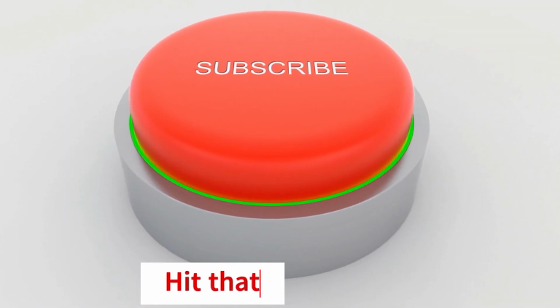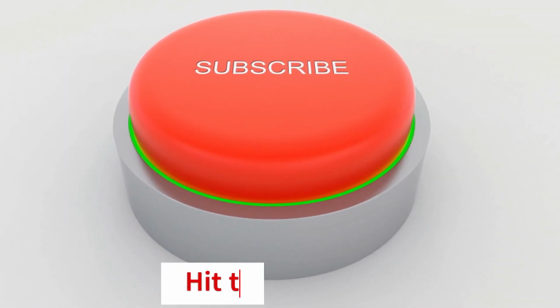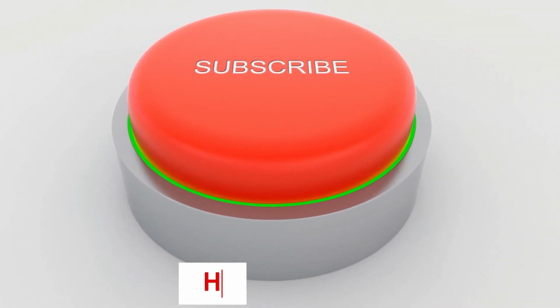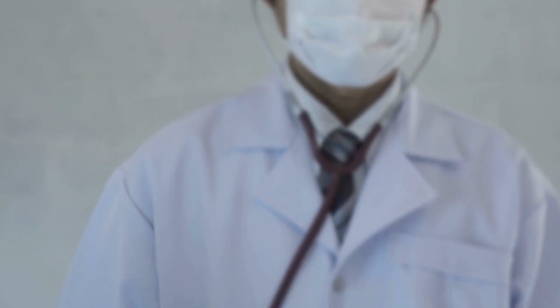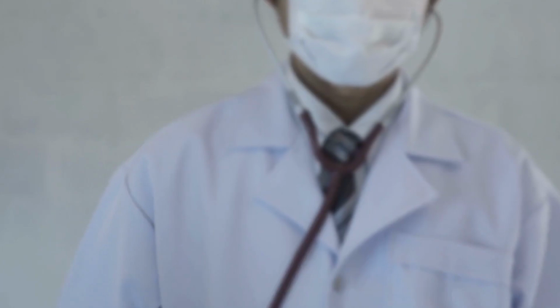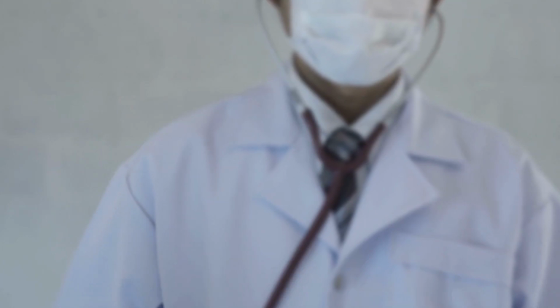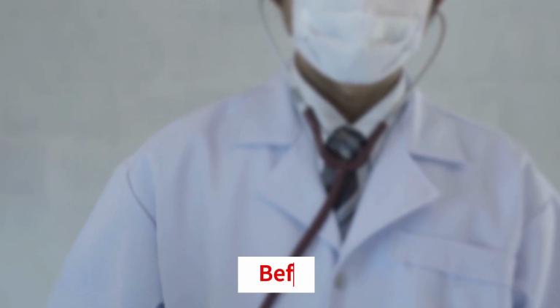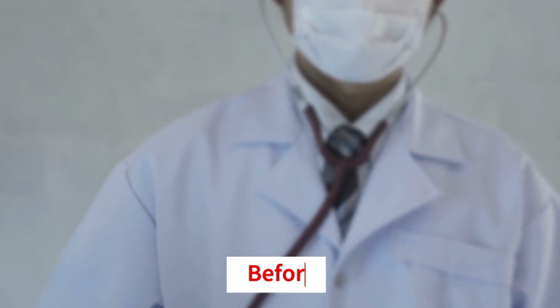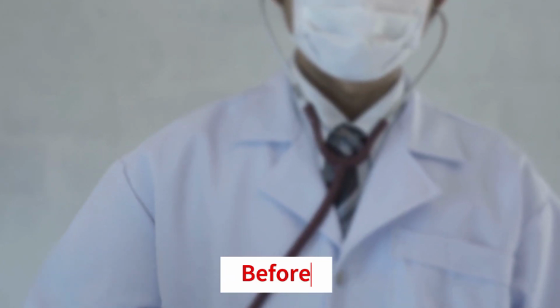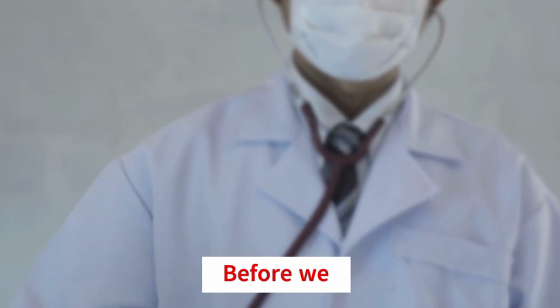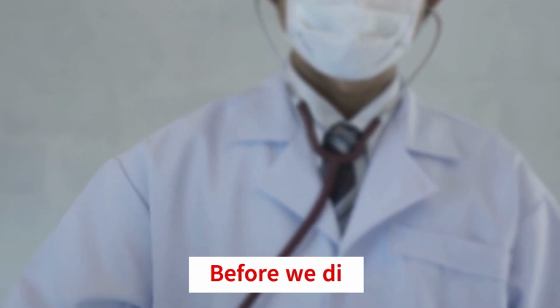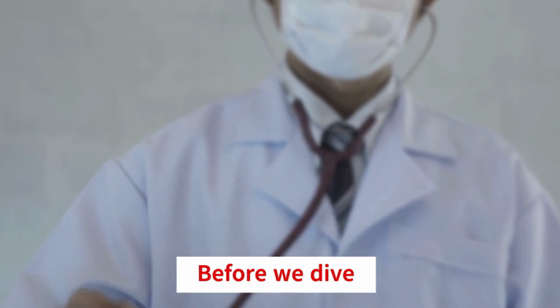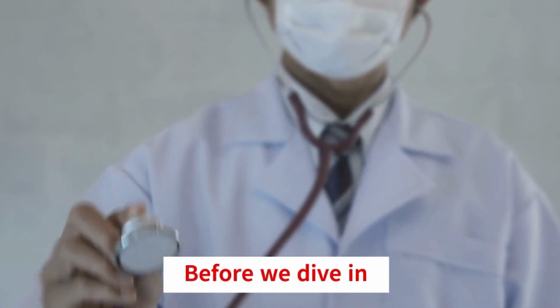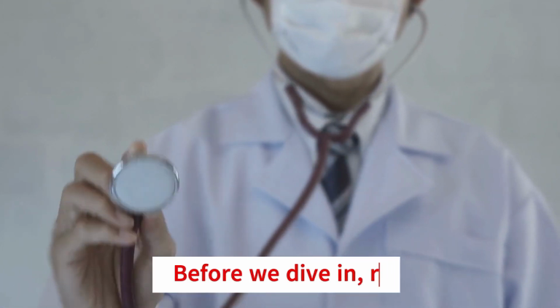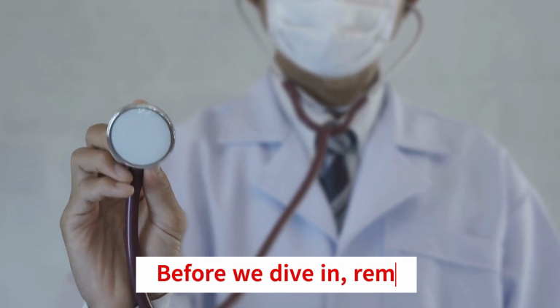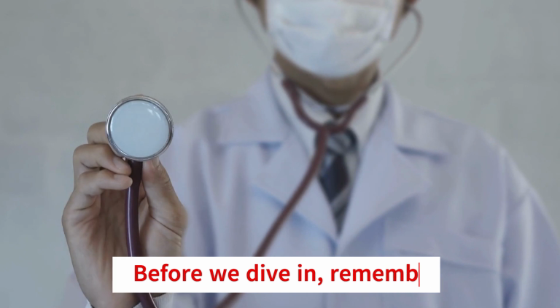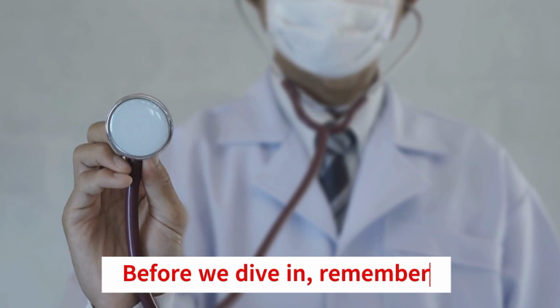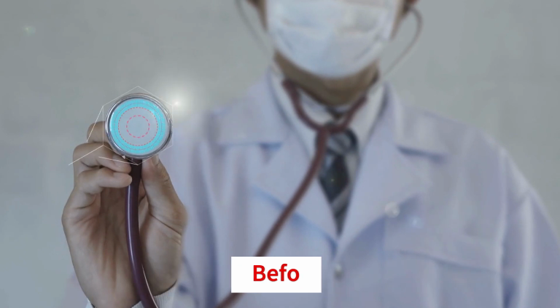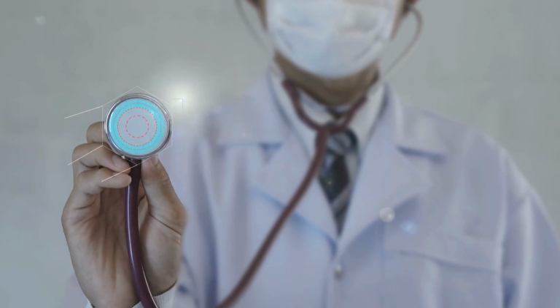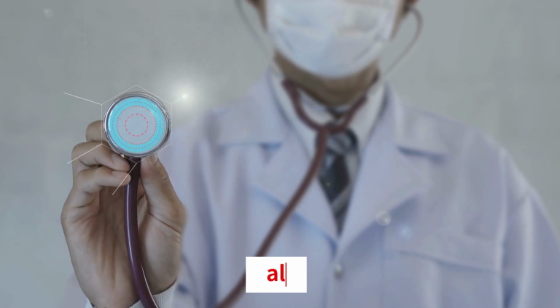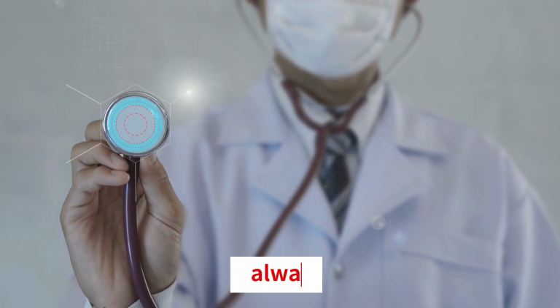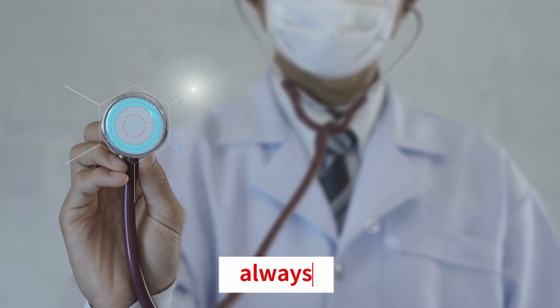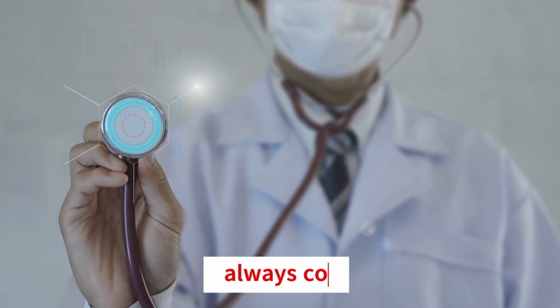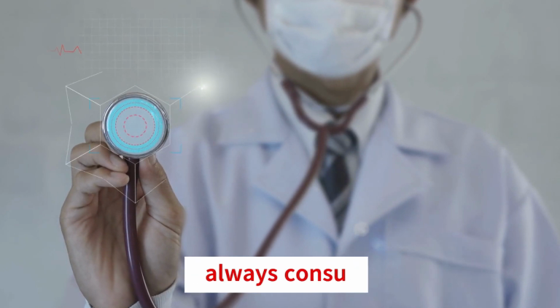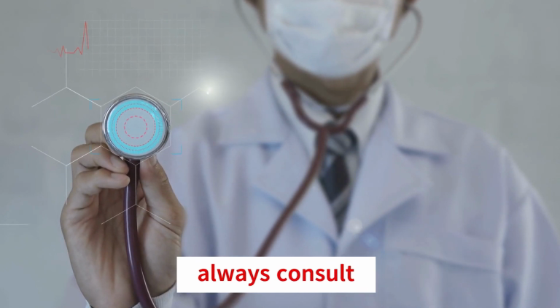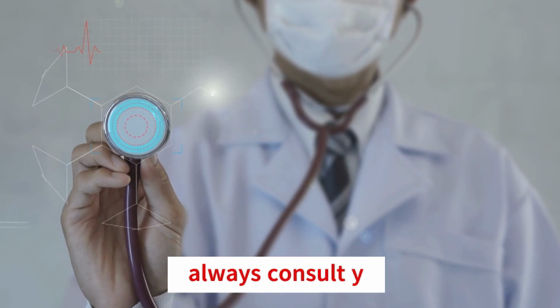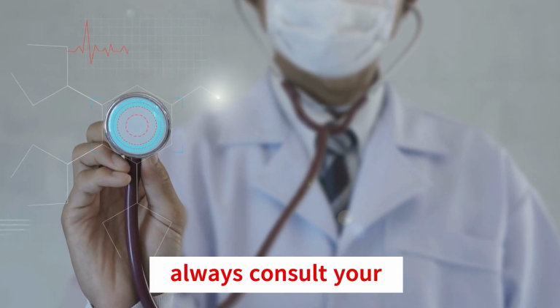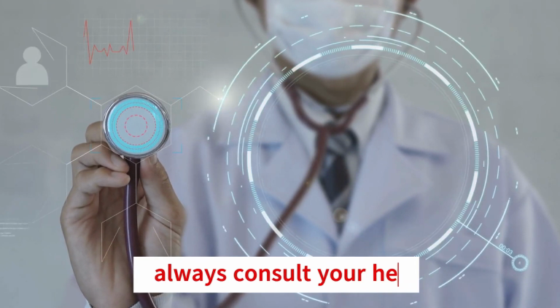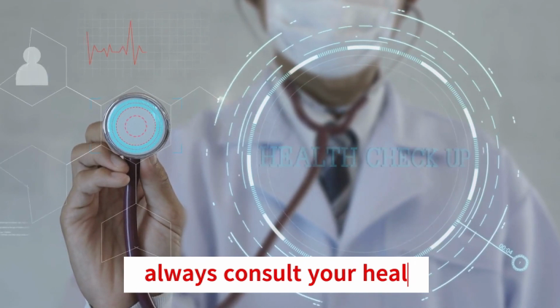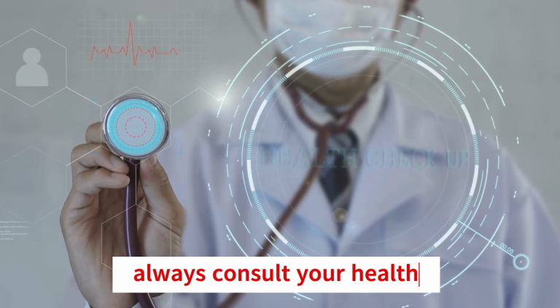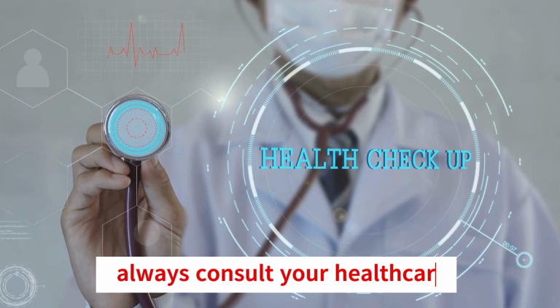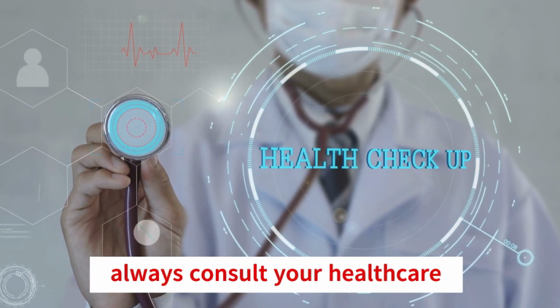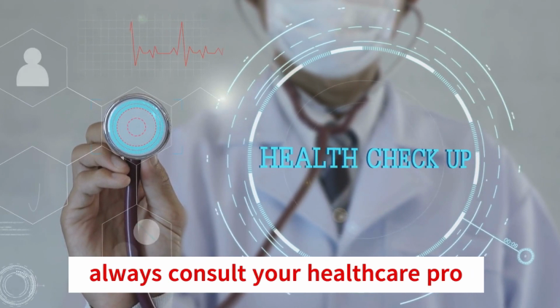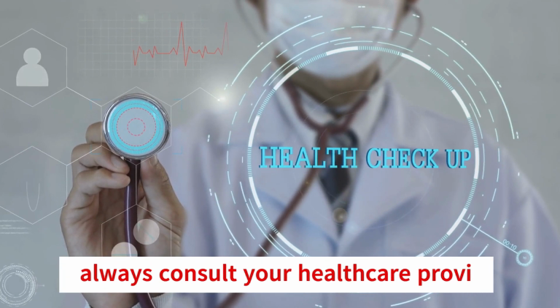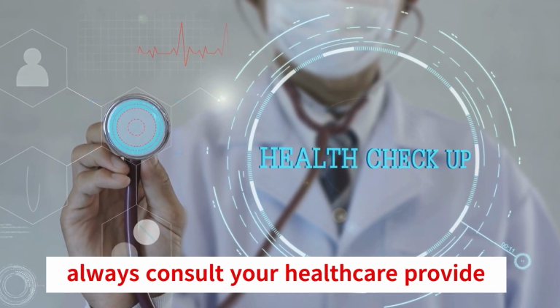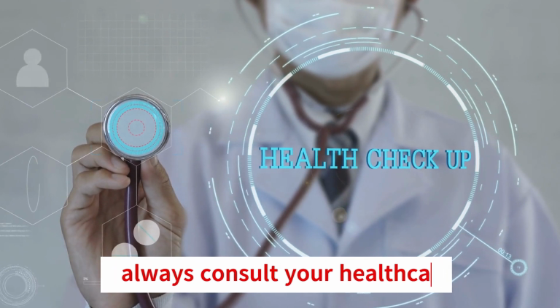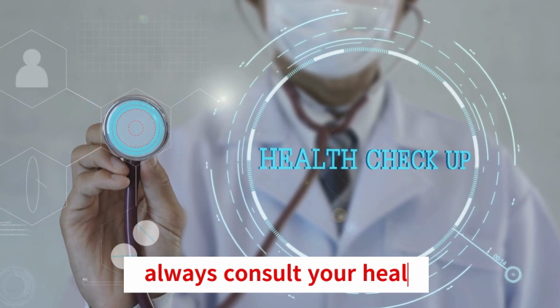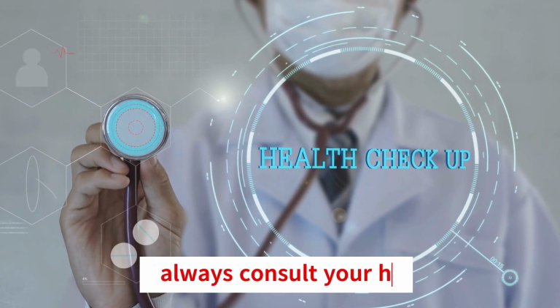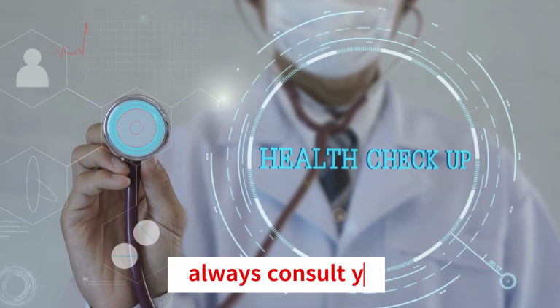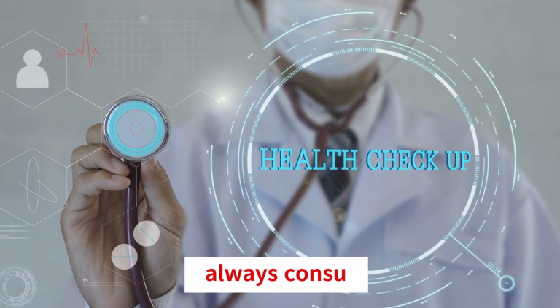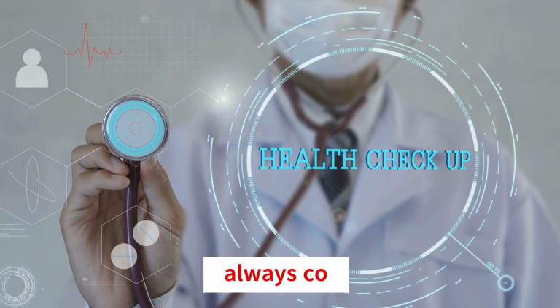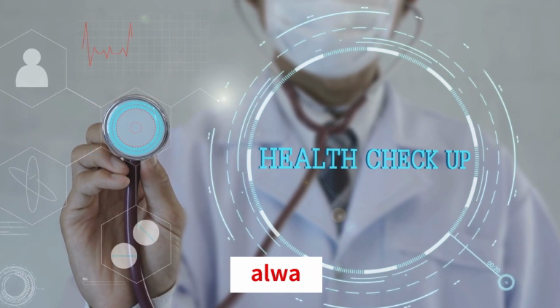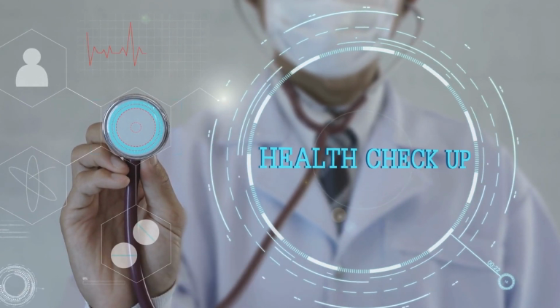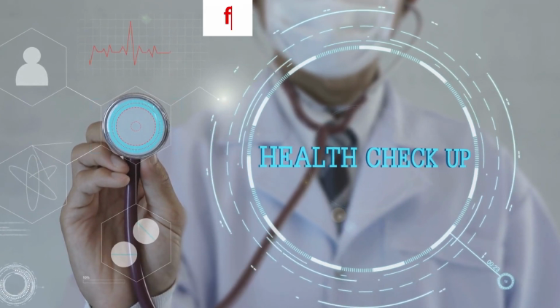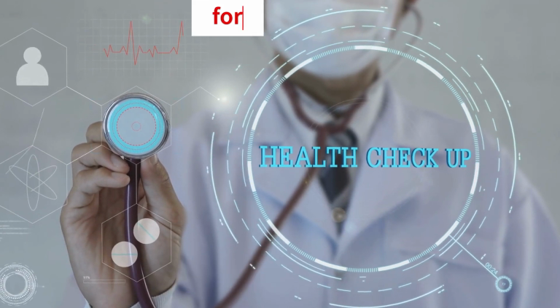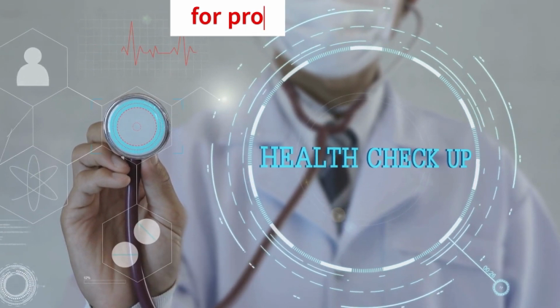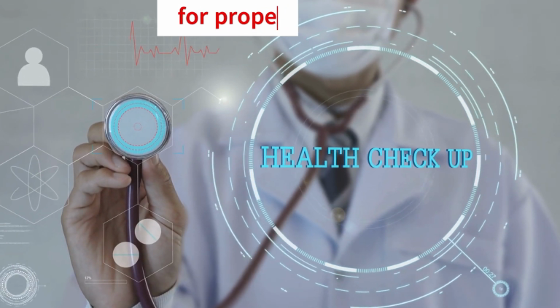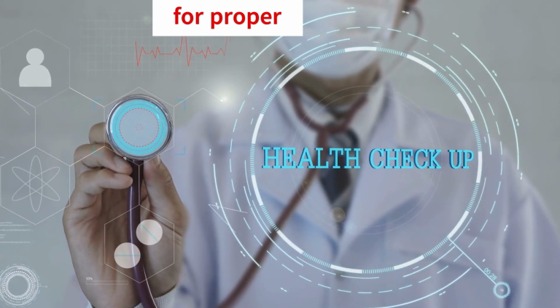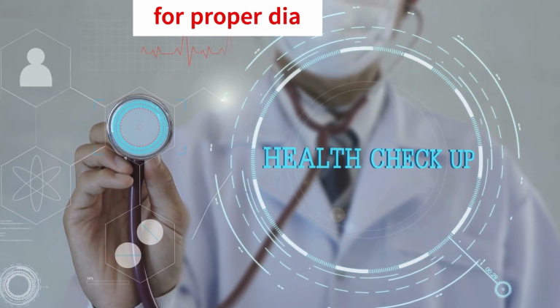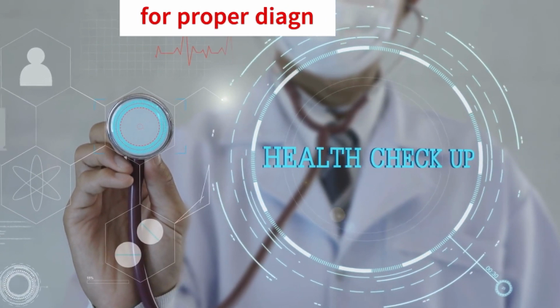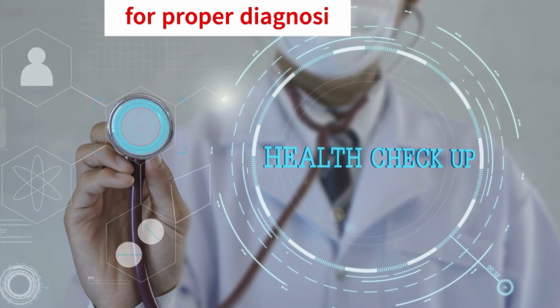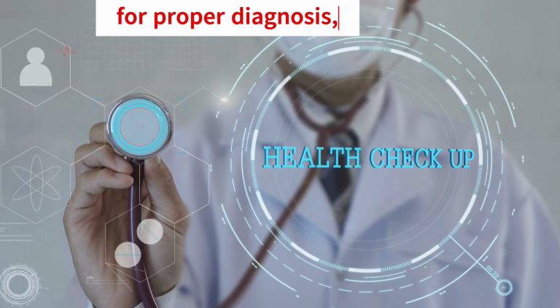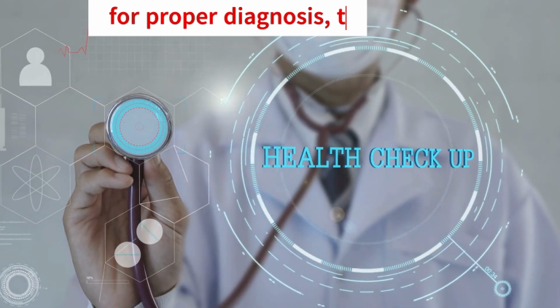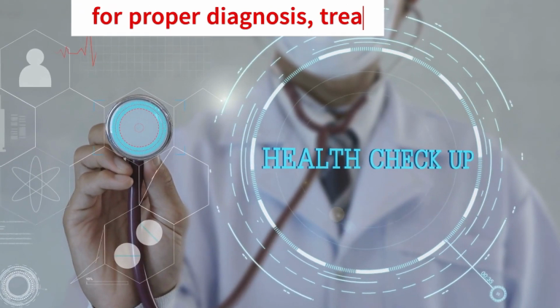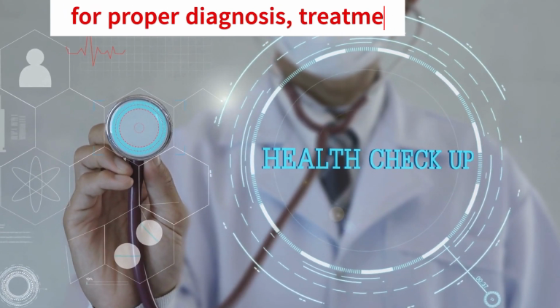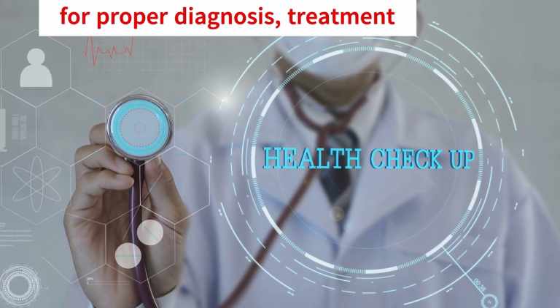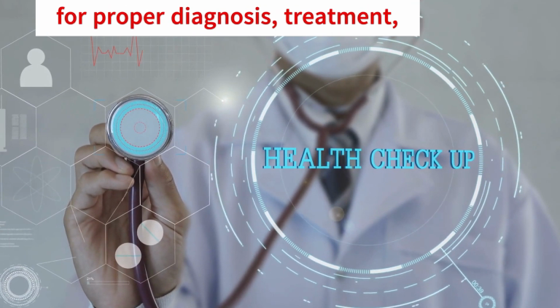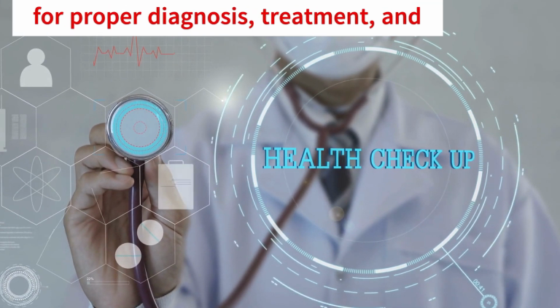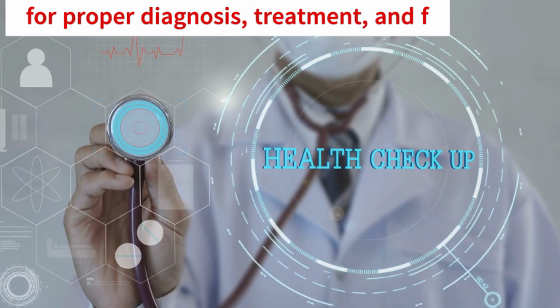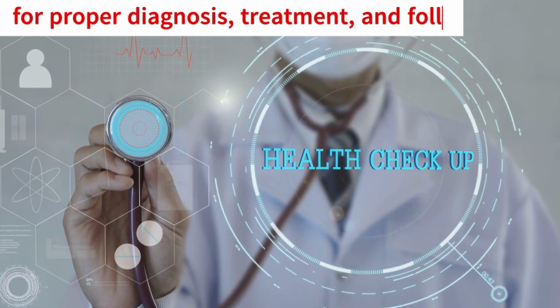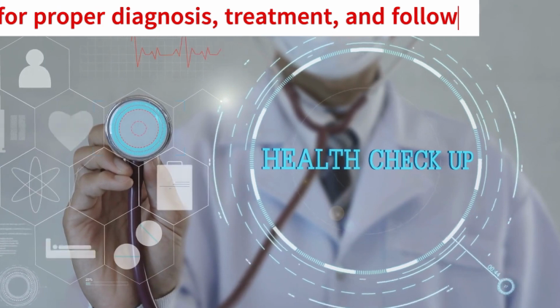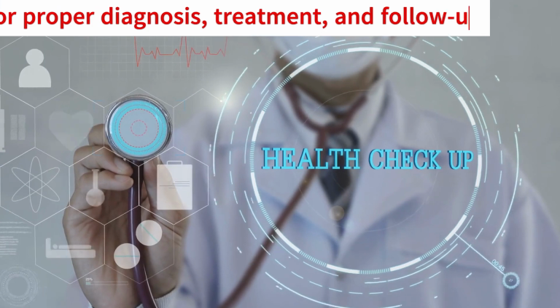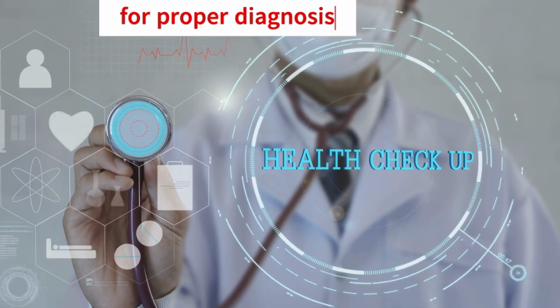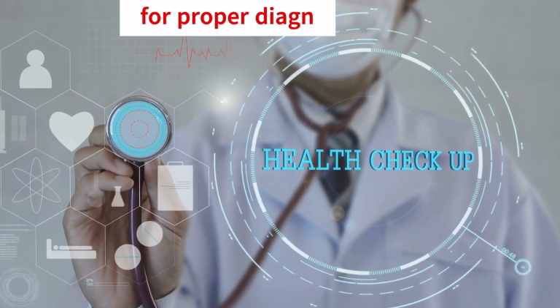Before we dive in, remember: always consult your healthcare provider for proper diagnosis, treatment, and follow-up.